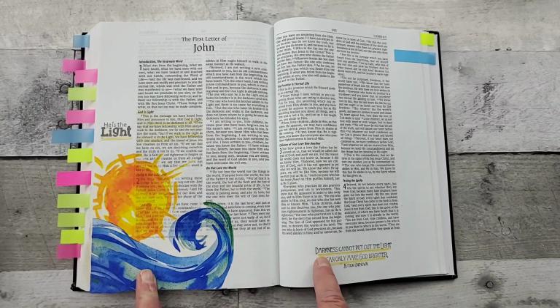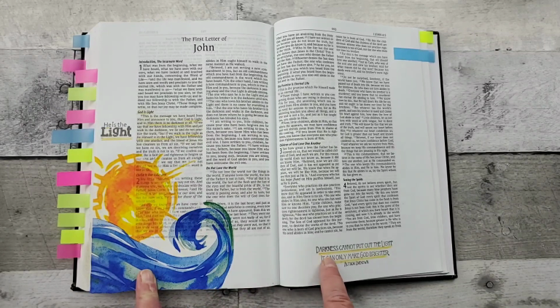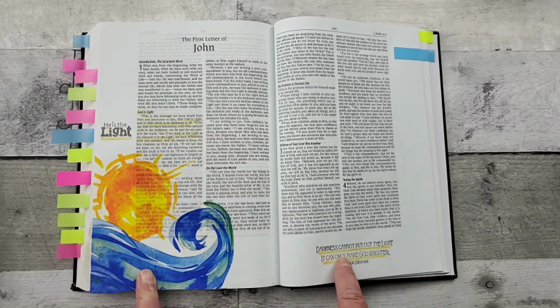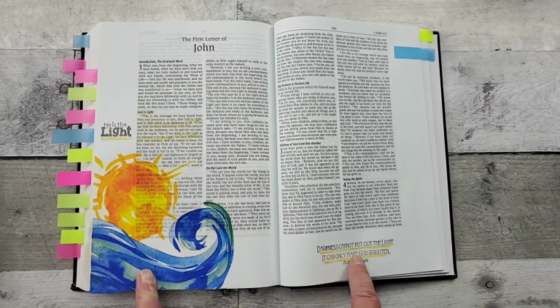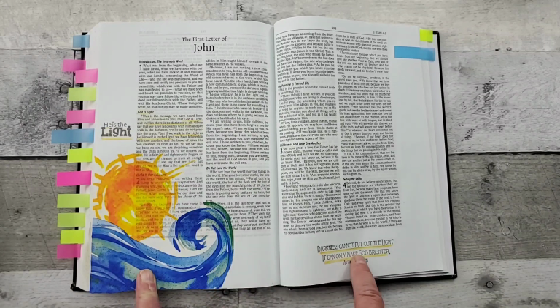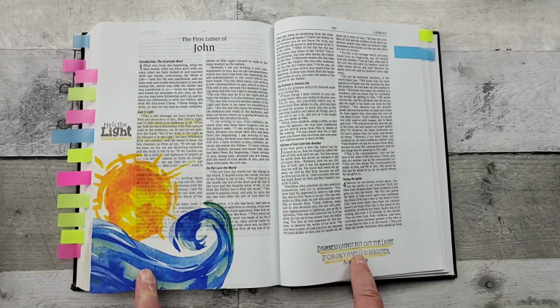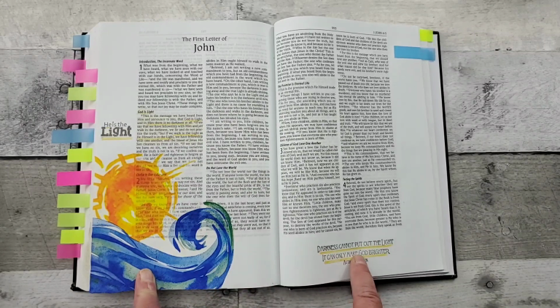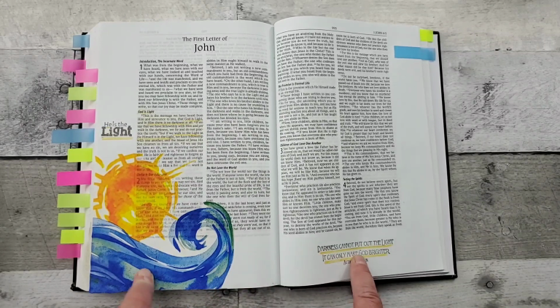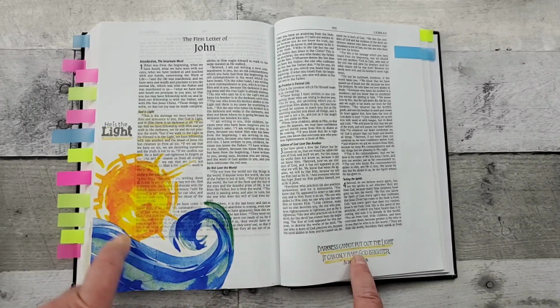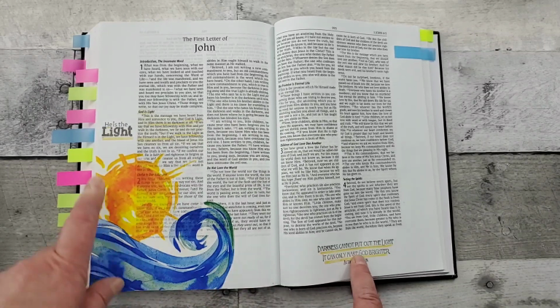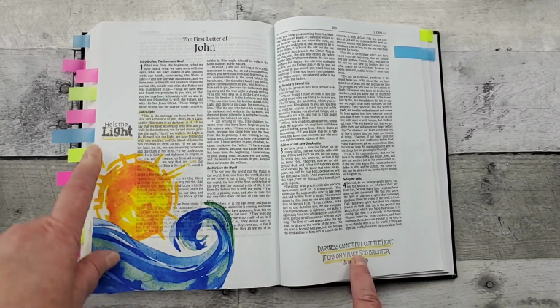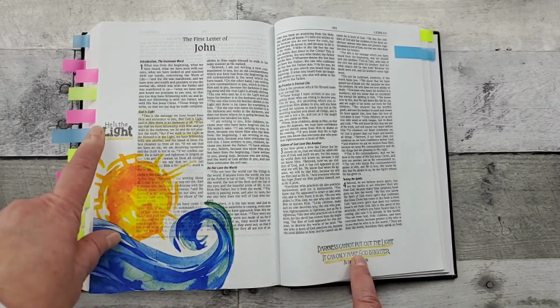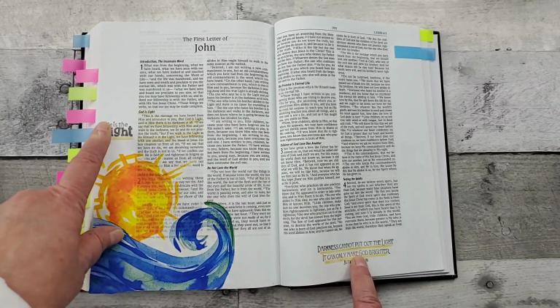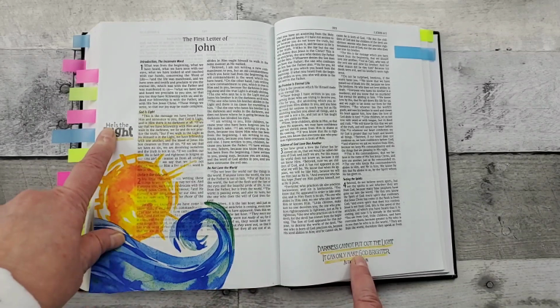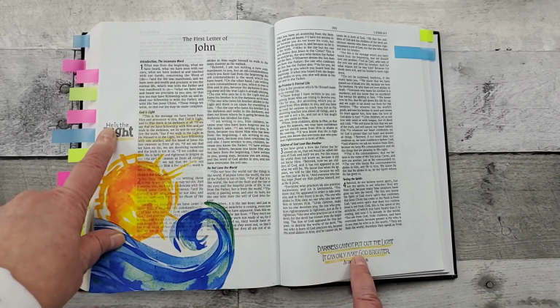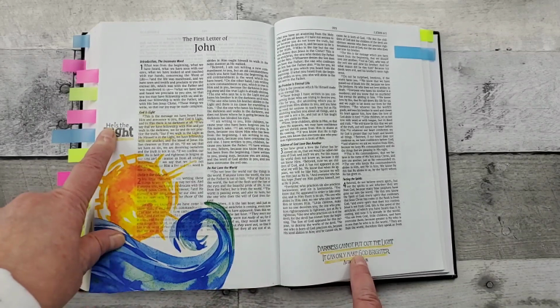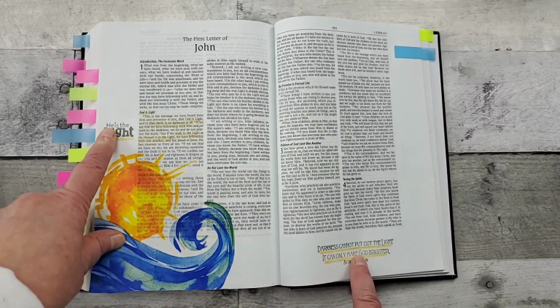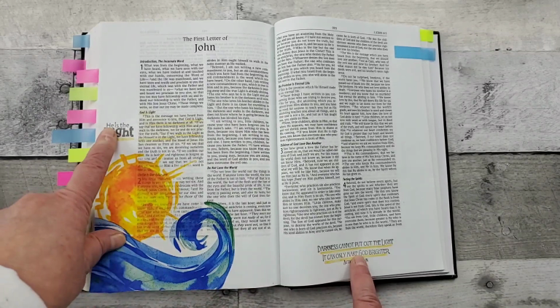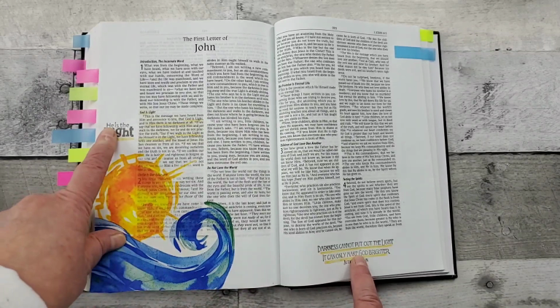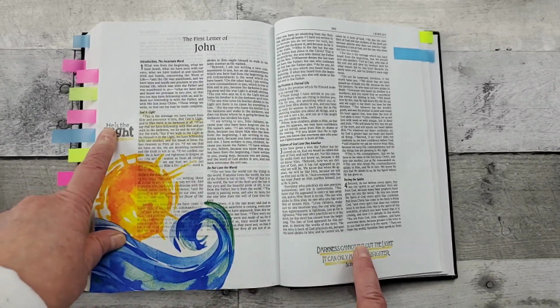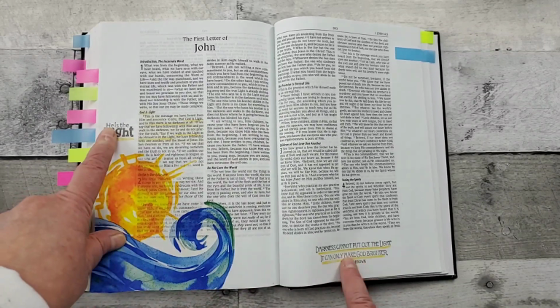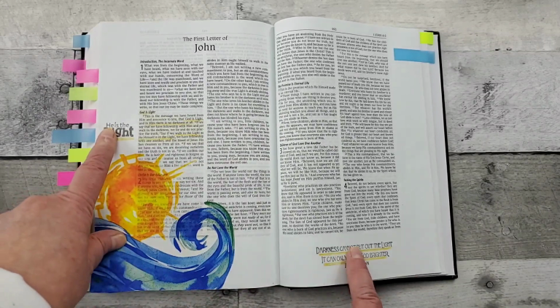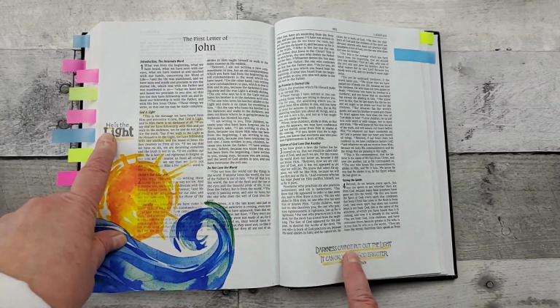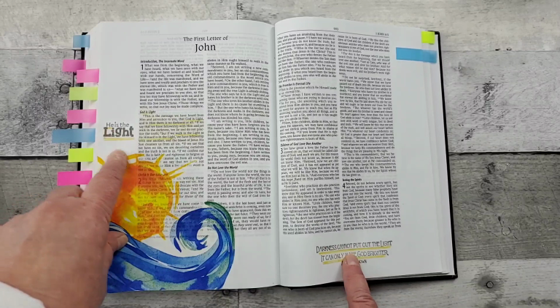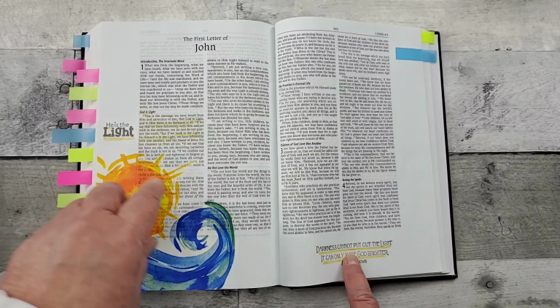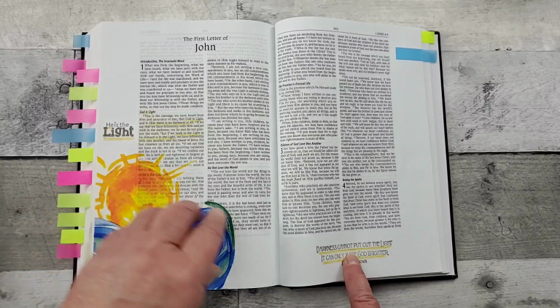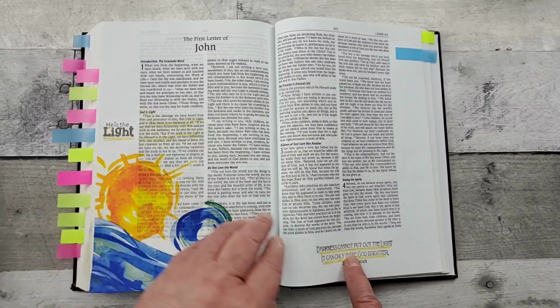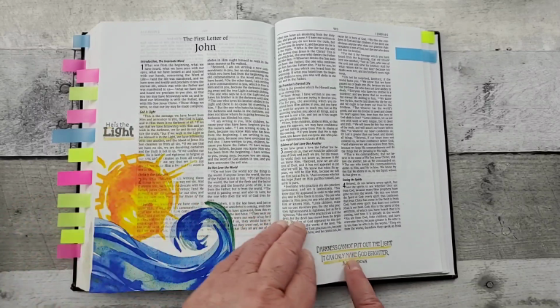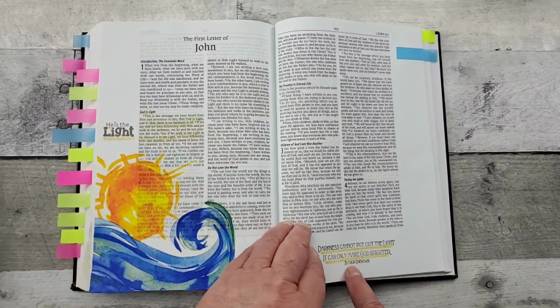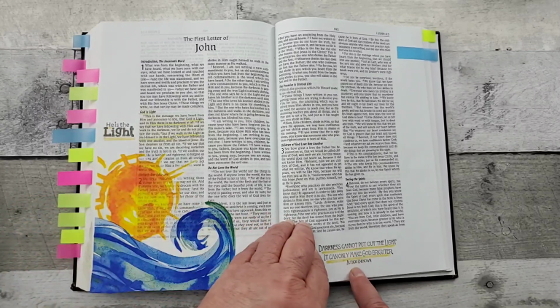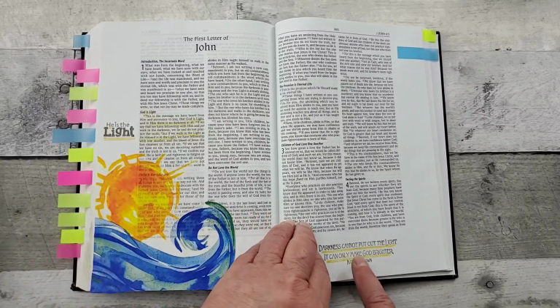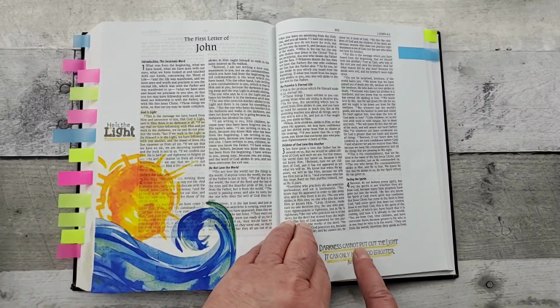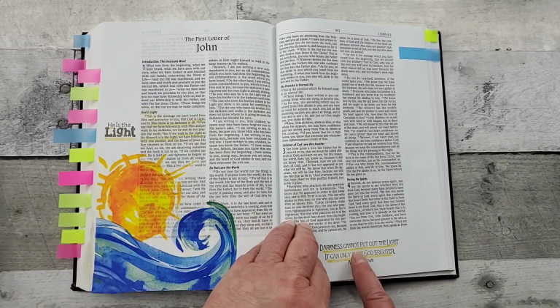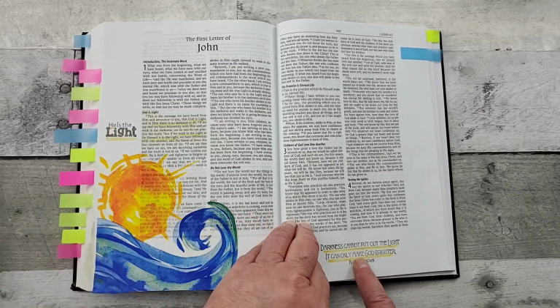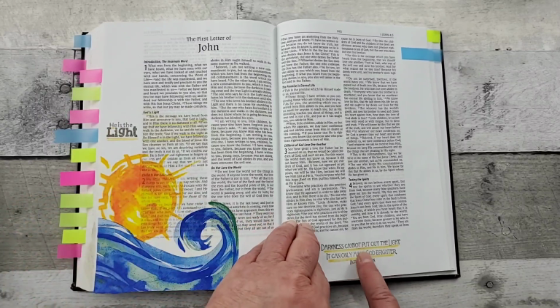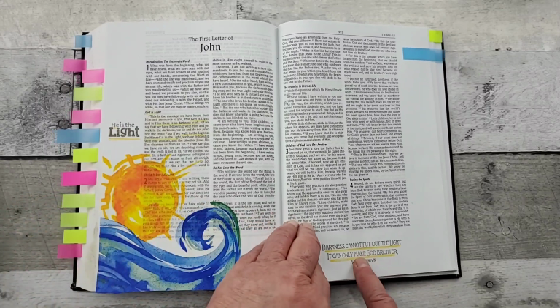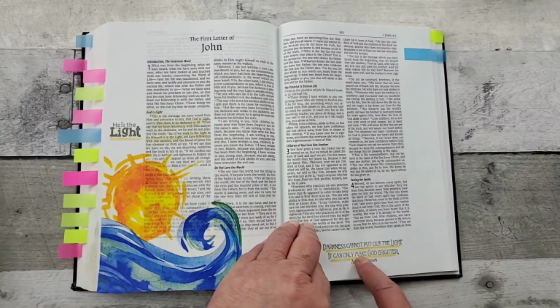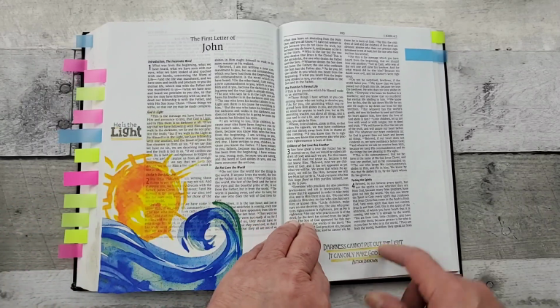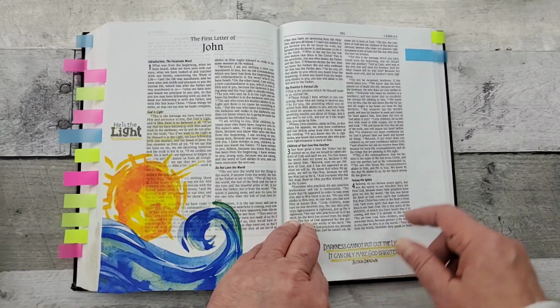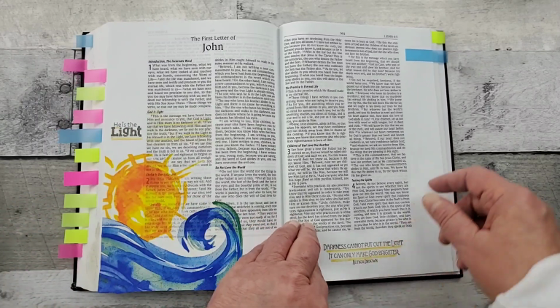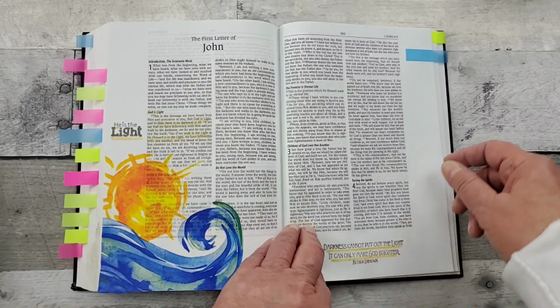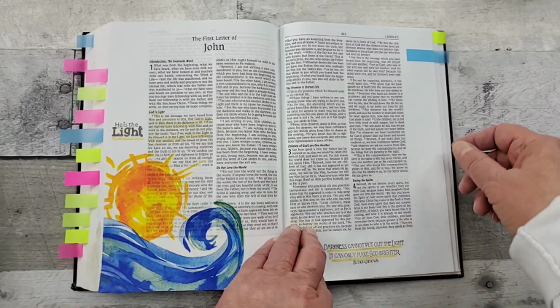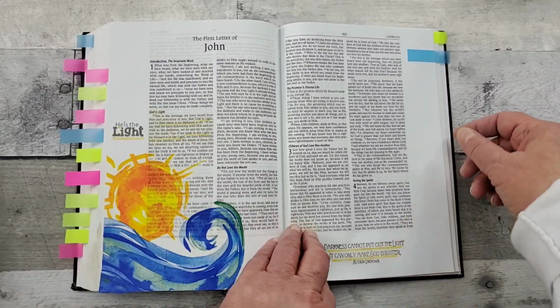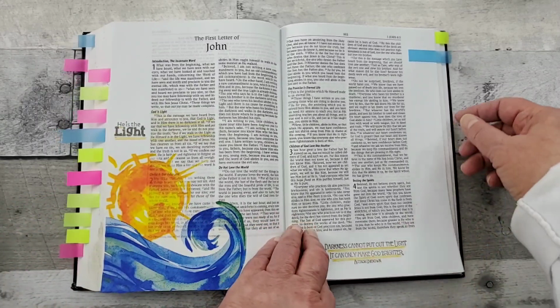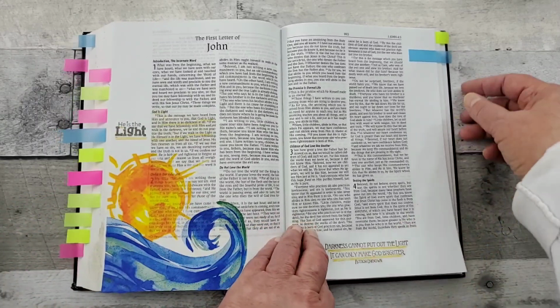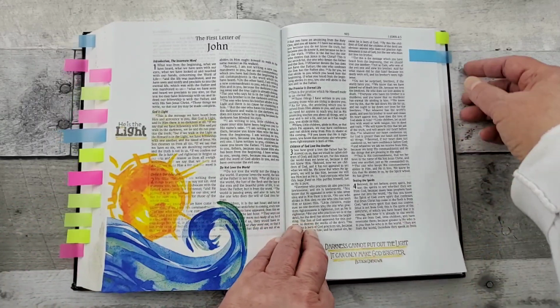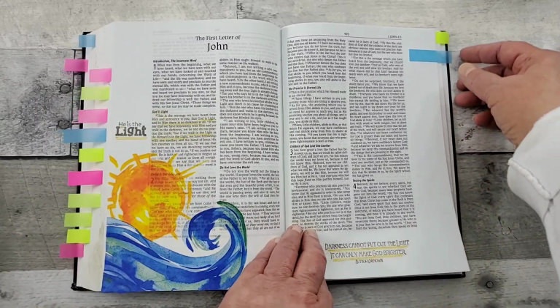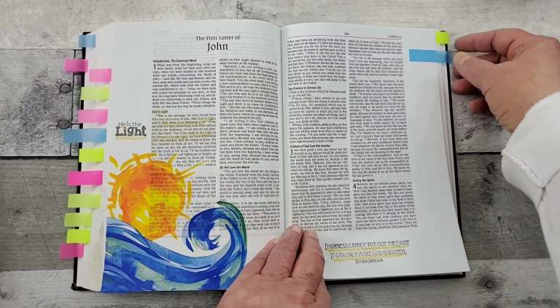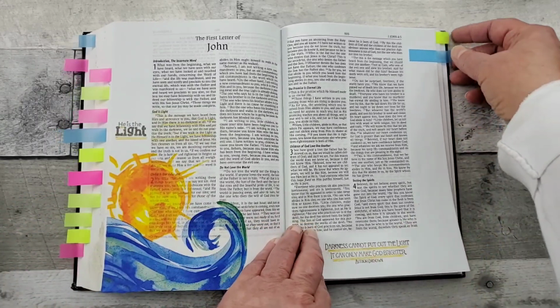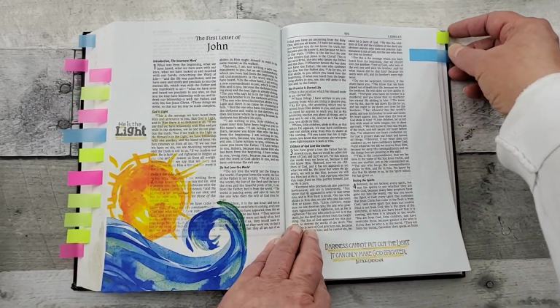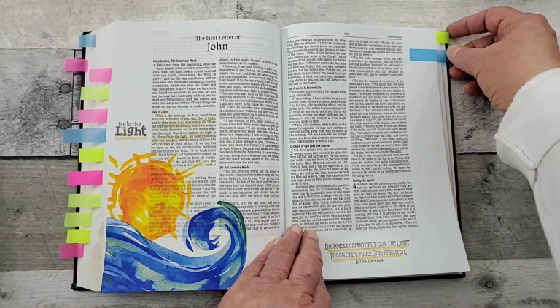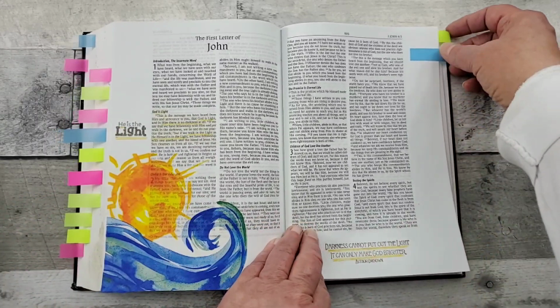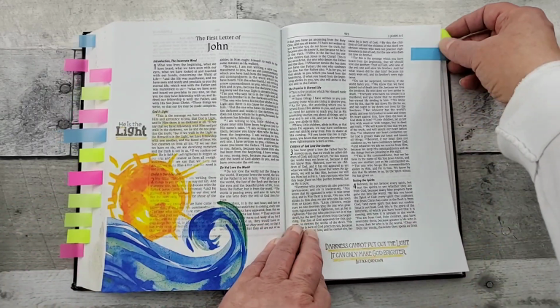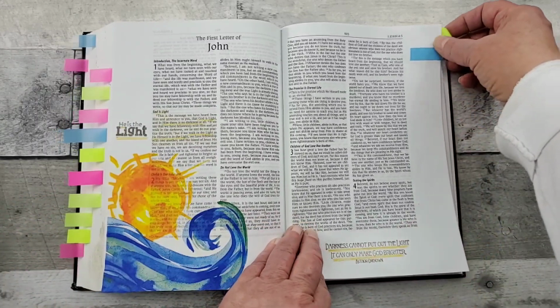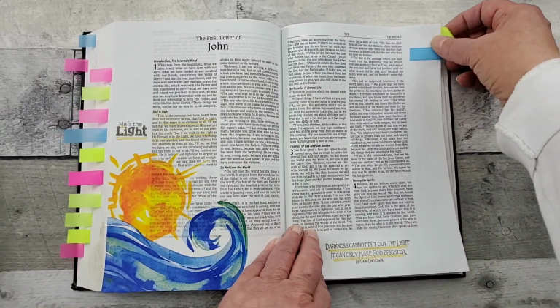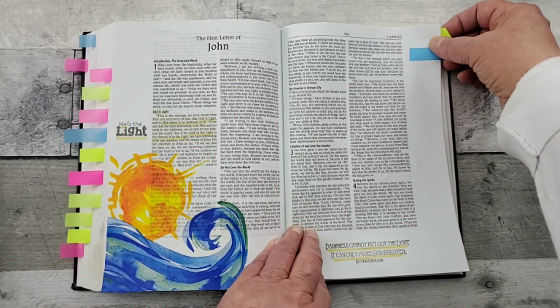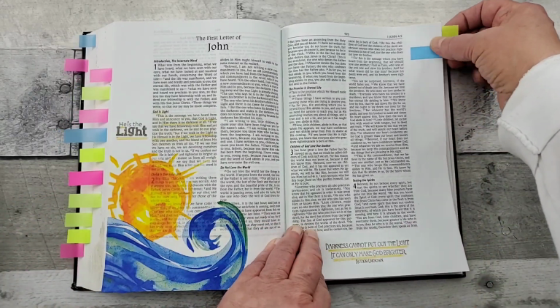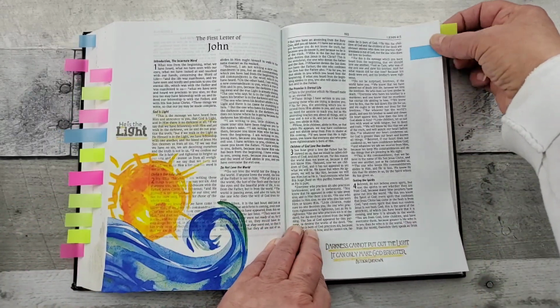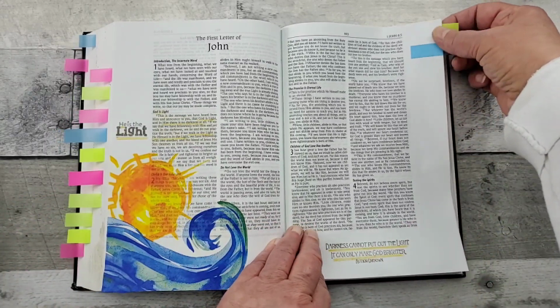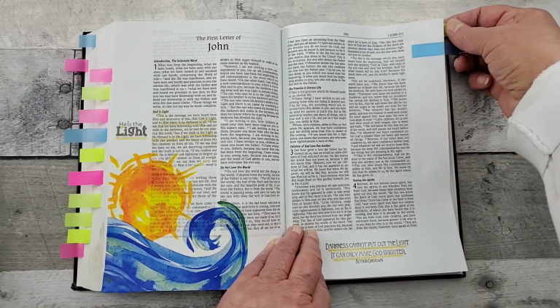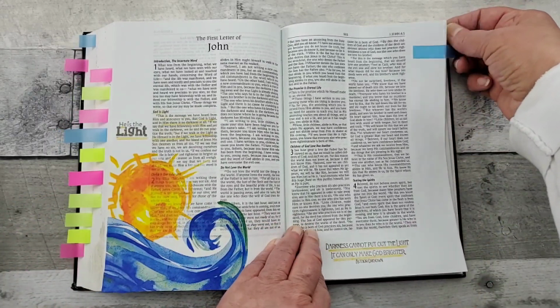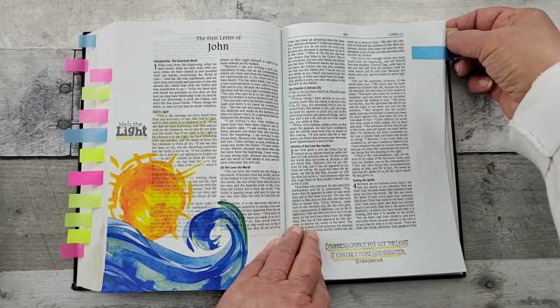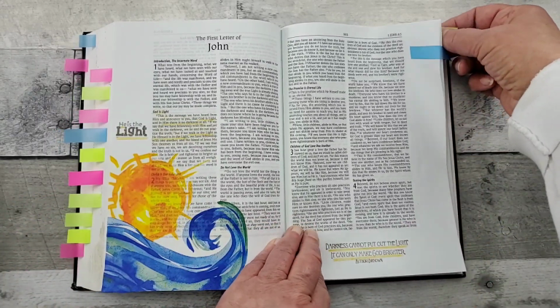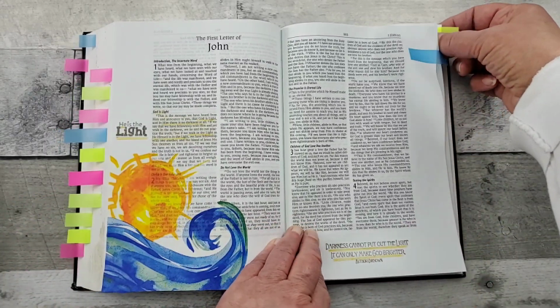And then this is a stamp set from Divinity Designs. Yeah, this is so easy — oh my gosh!